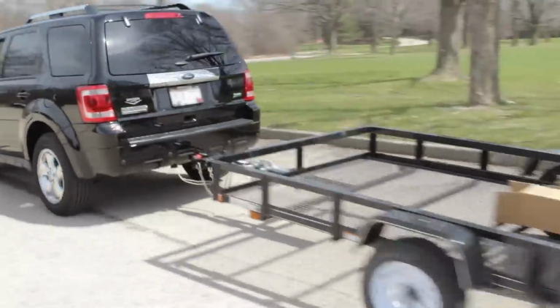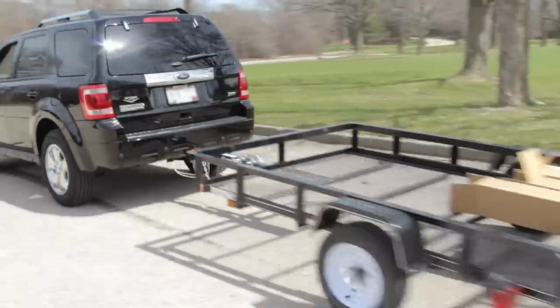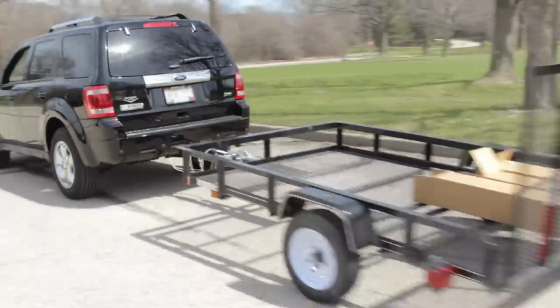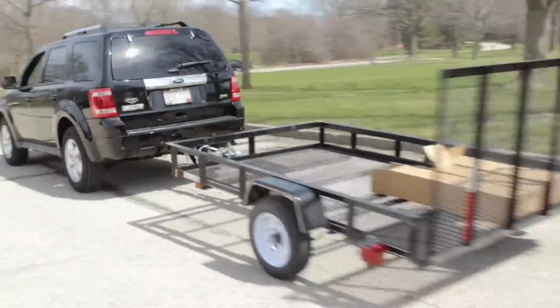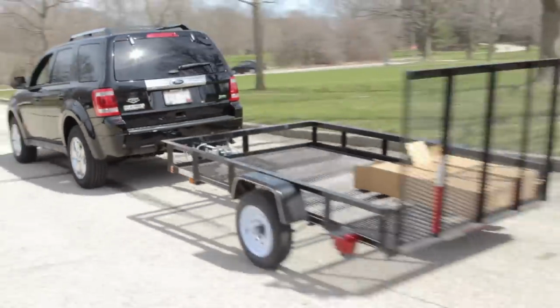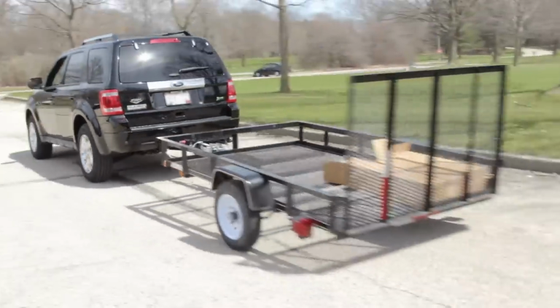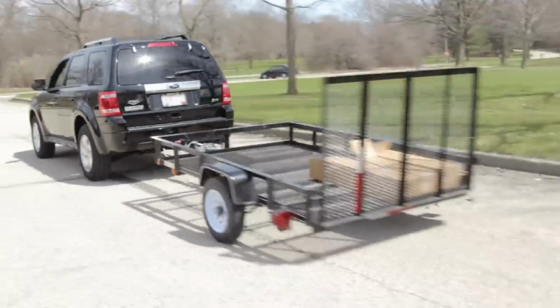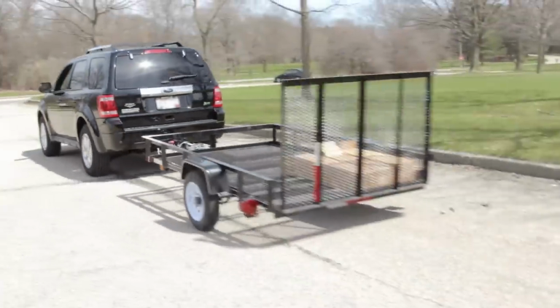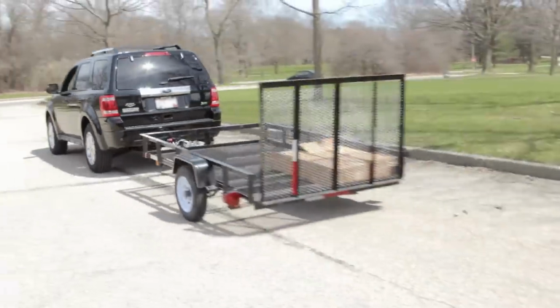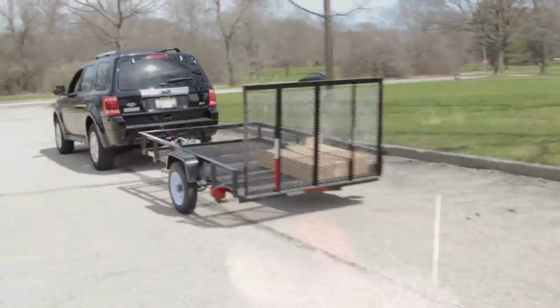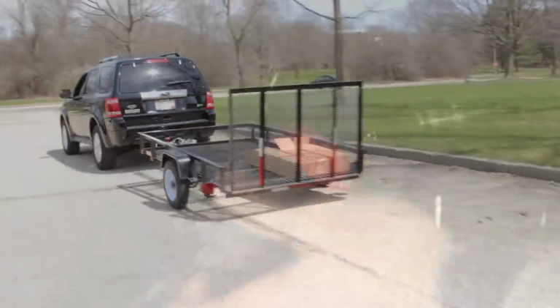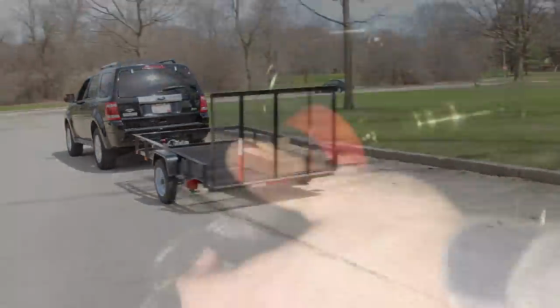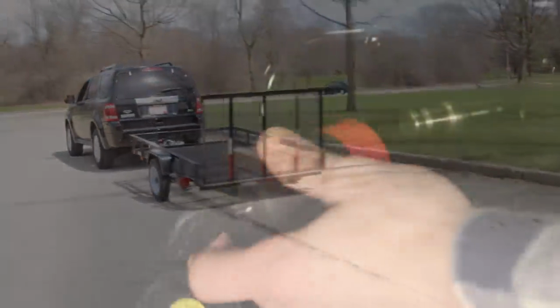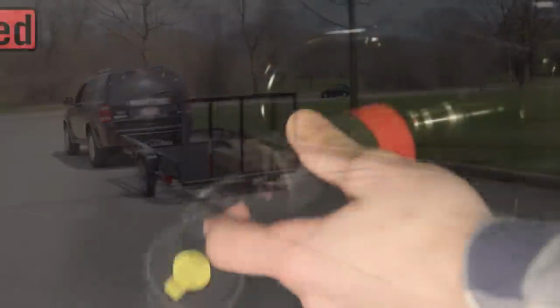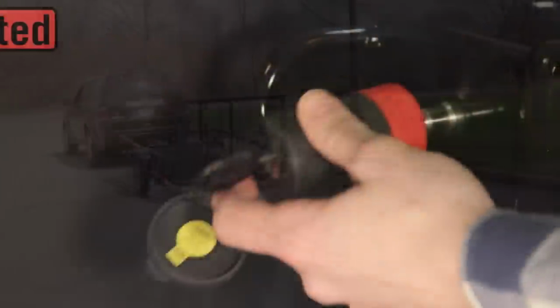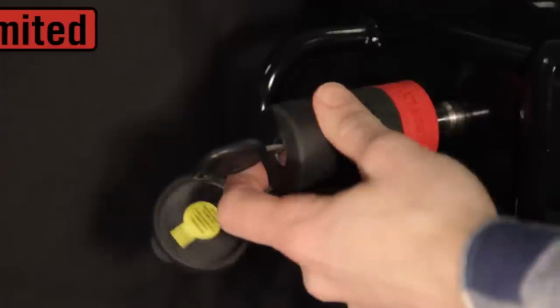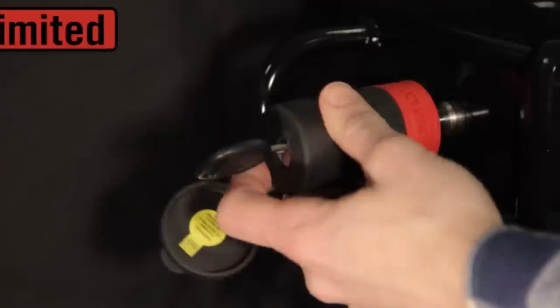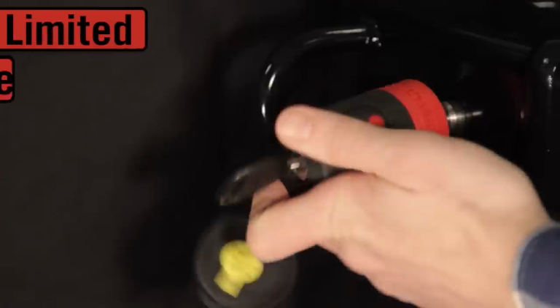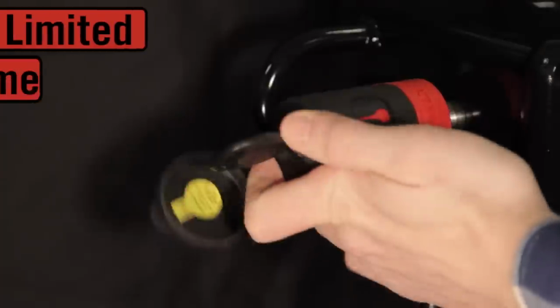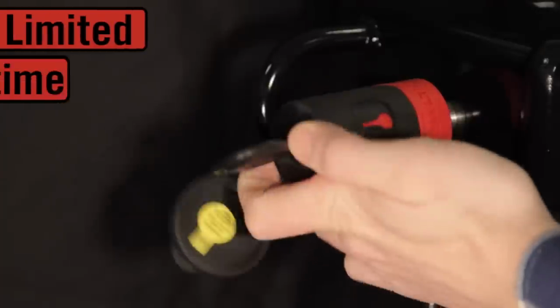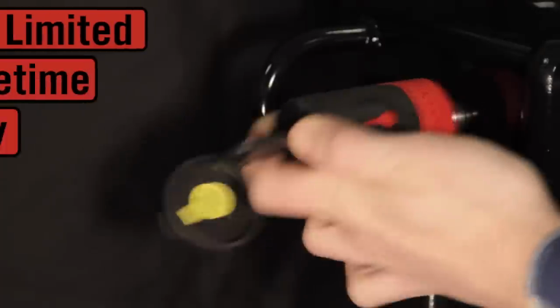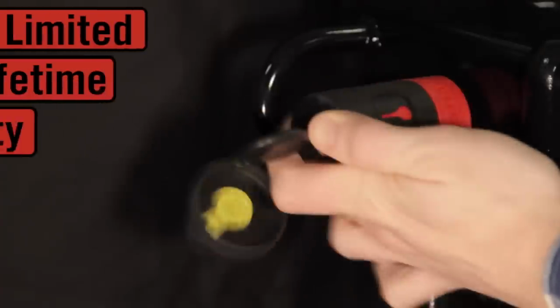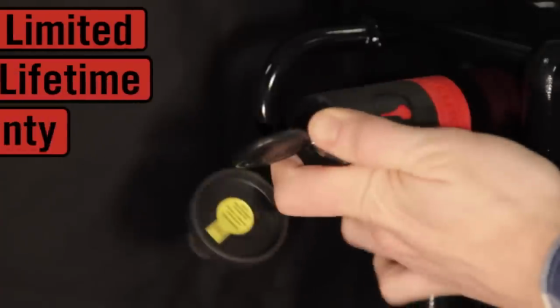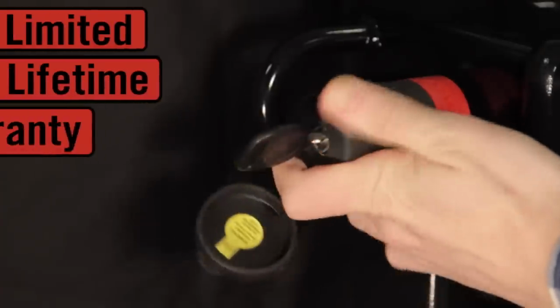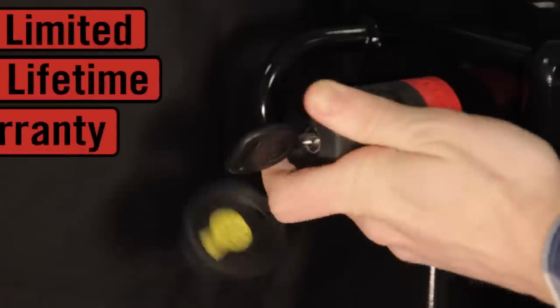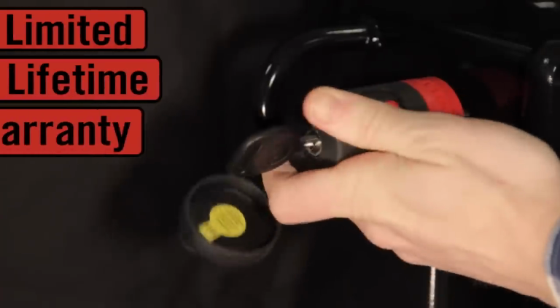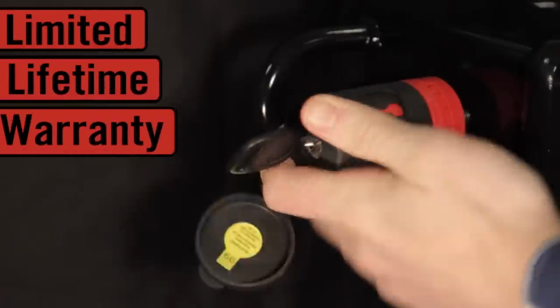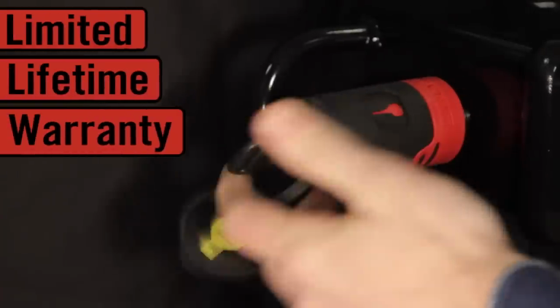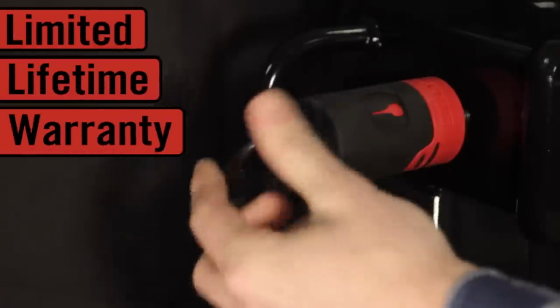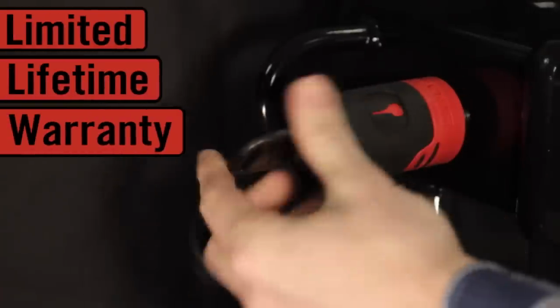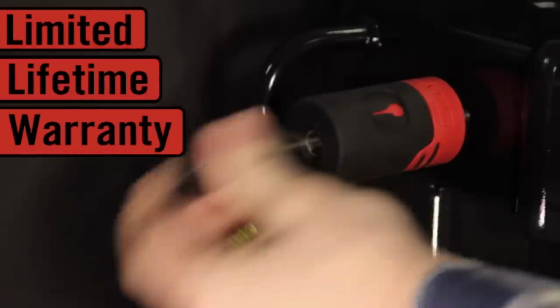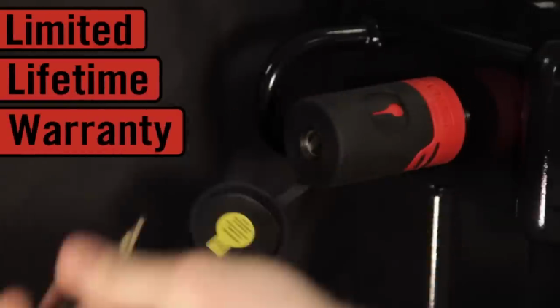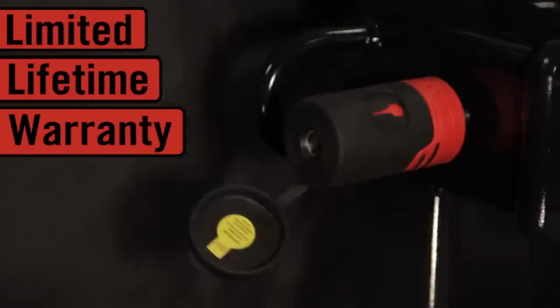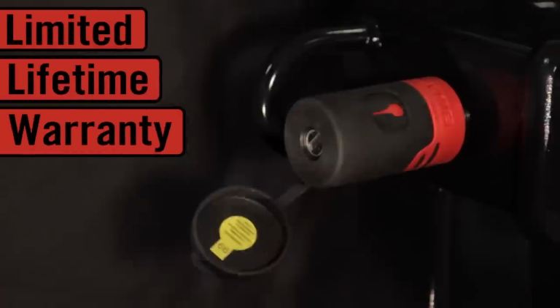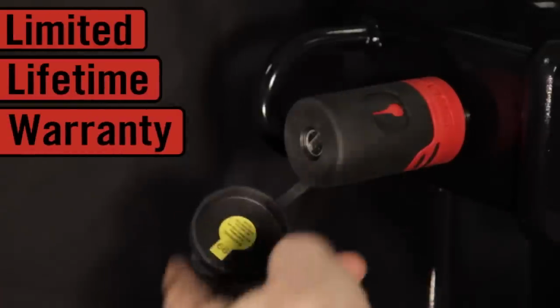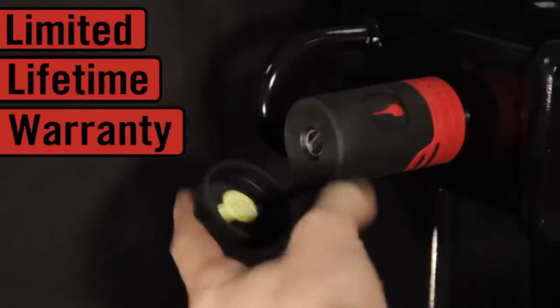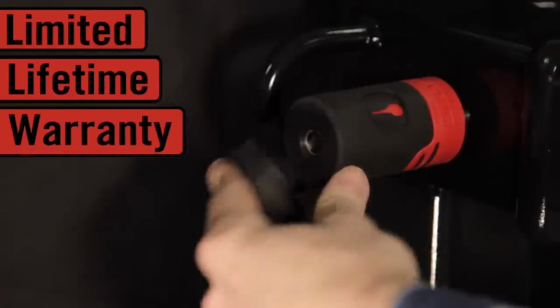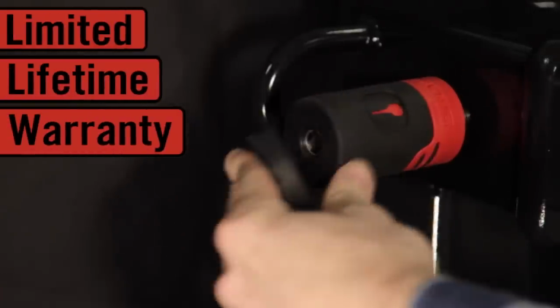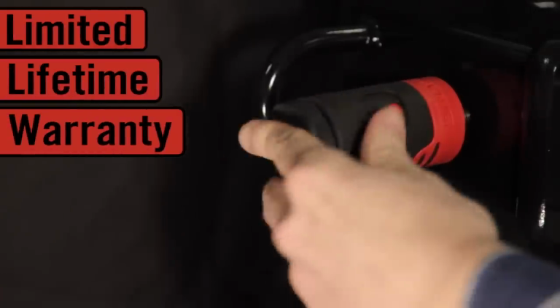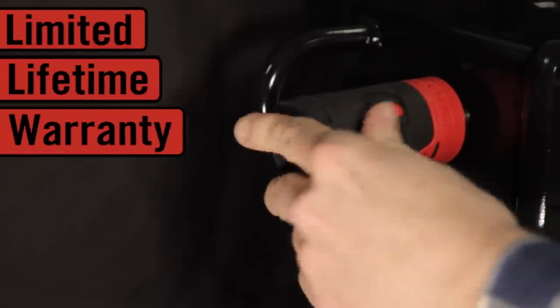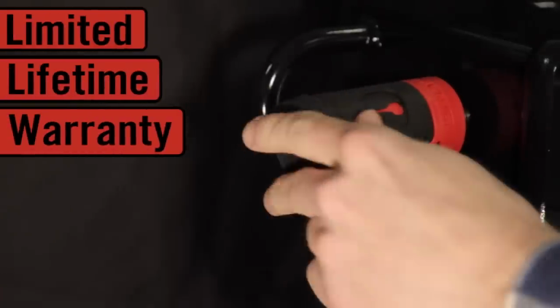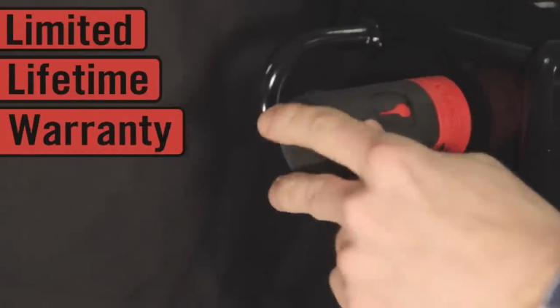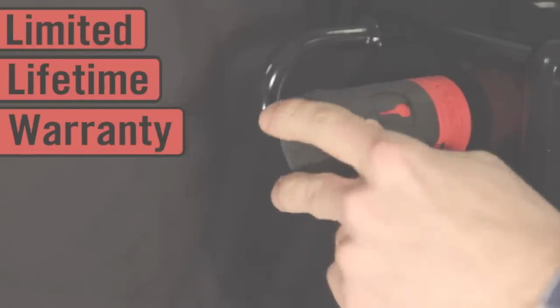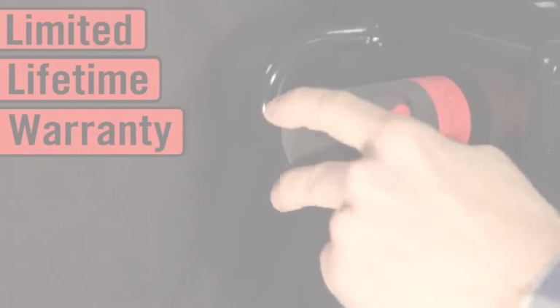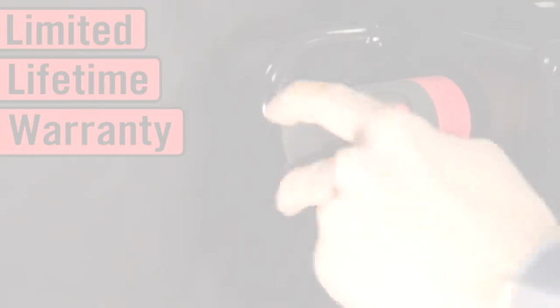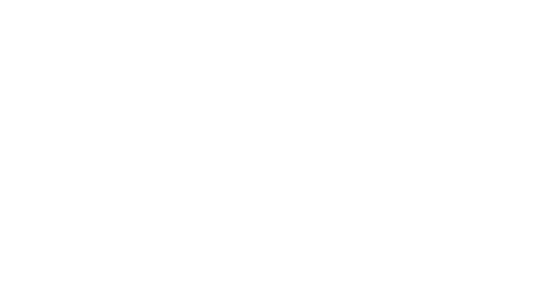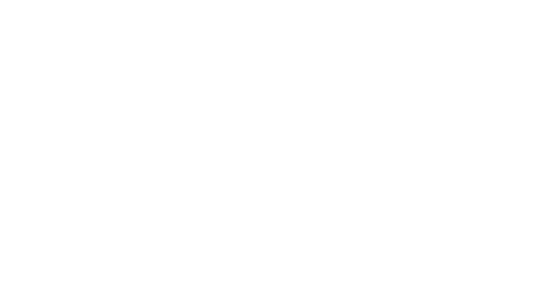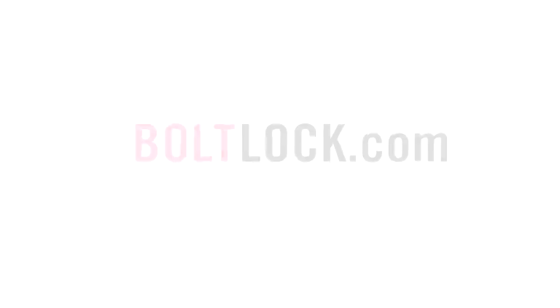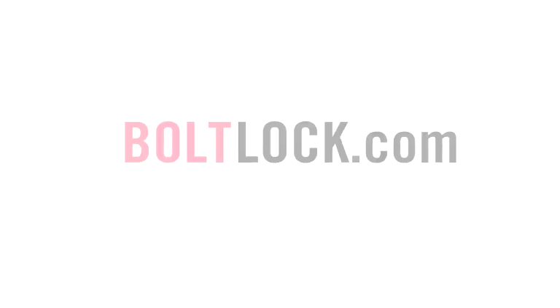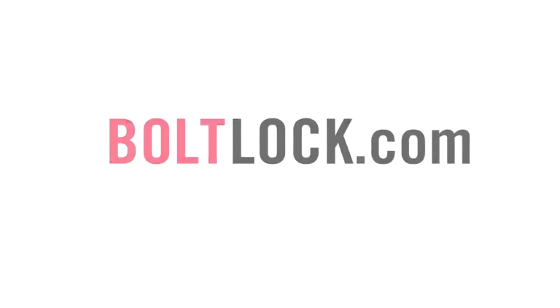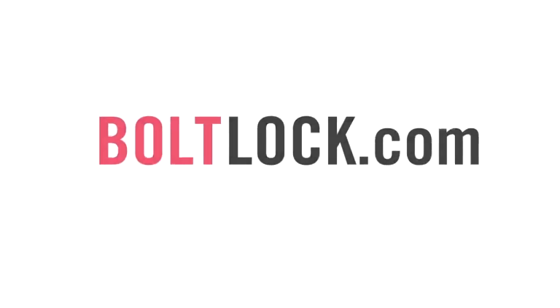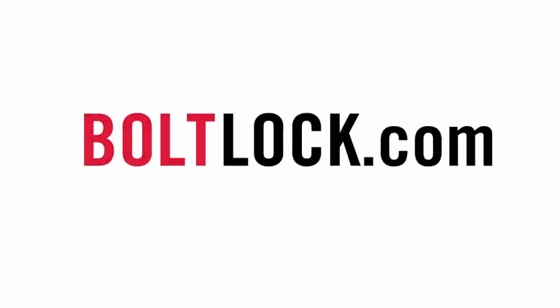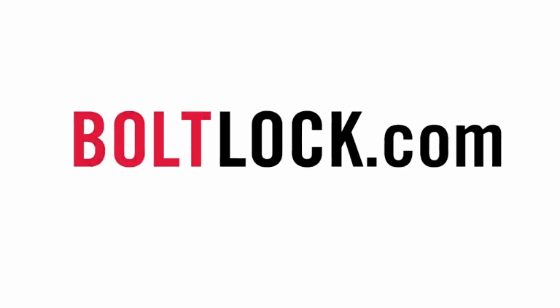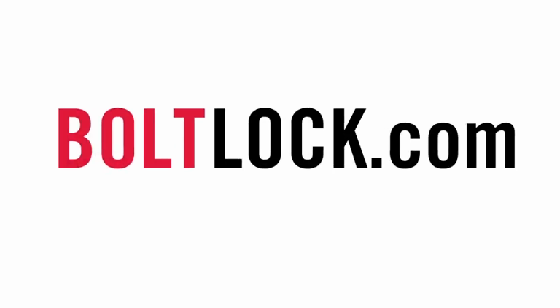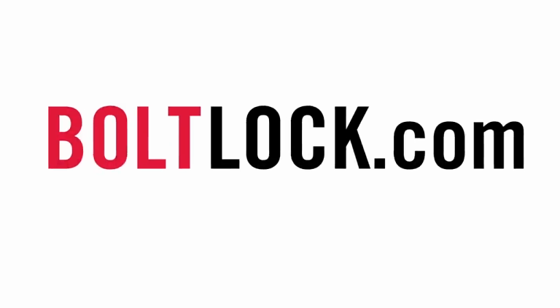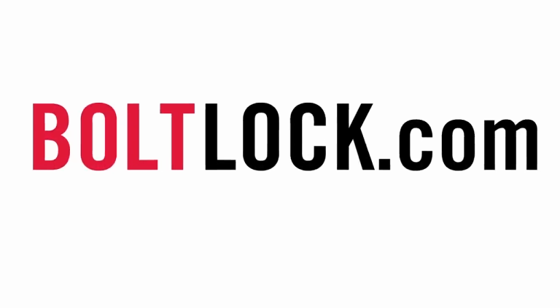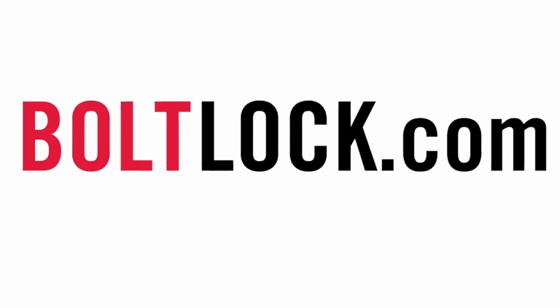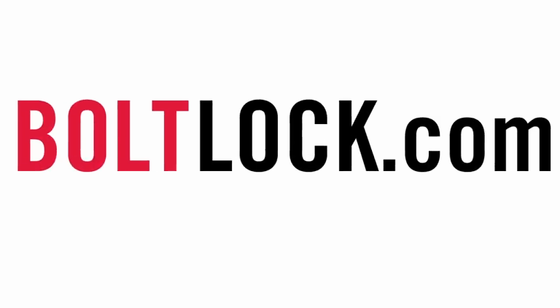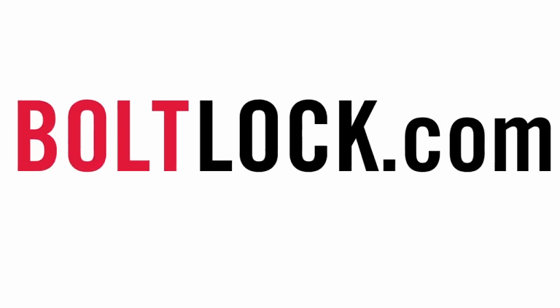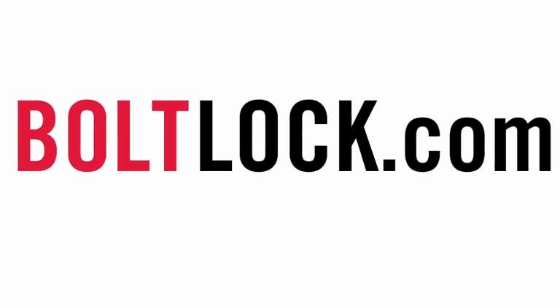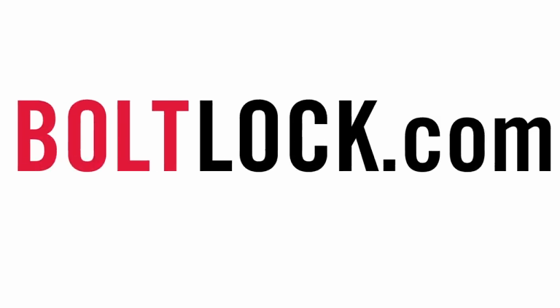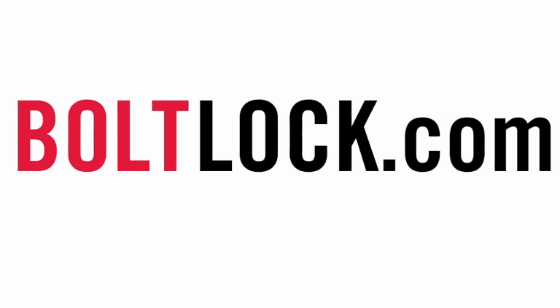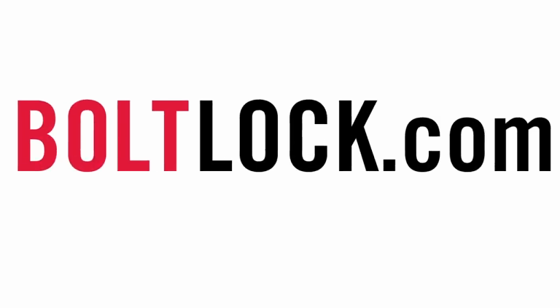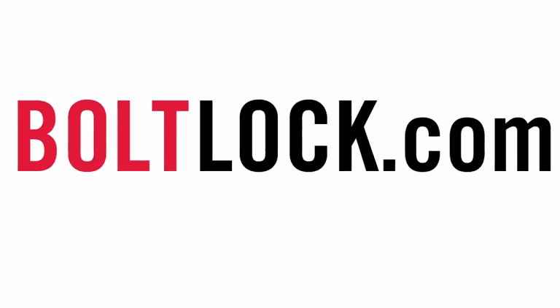And it comes with a limited lifetime warranty. Learn more at BoltLock.com.